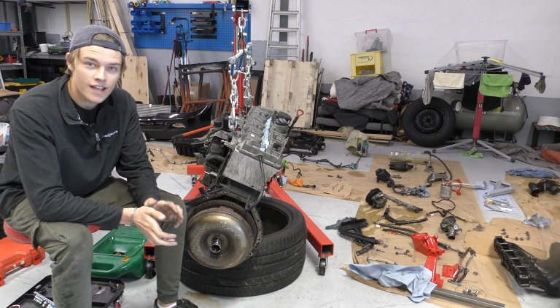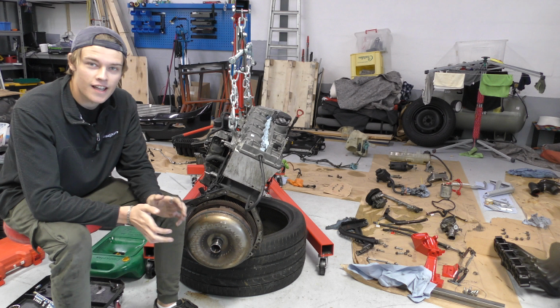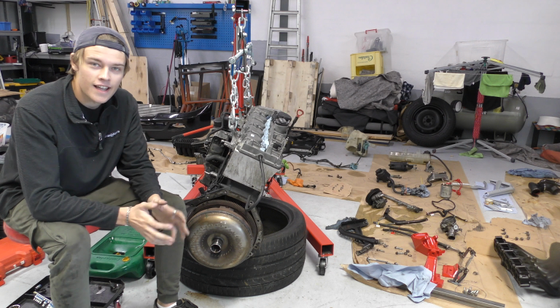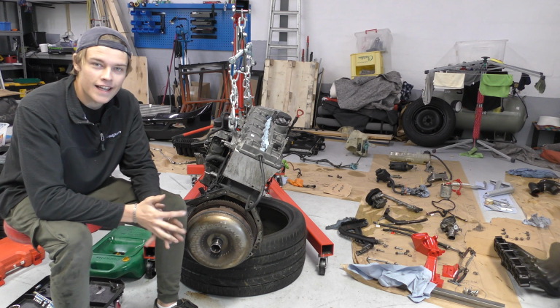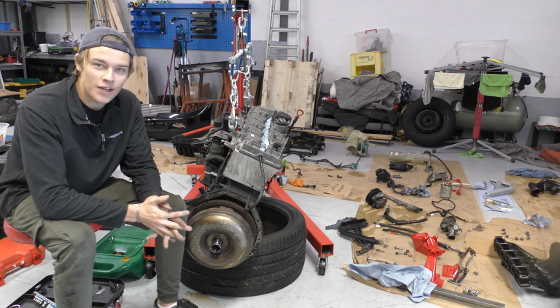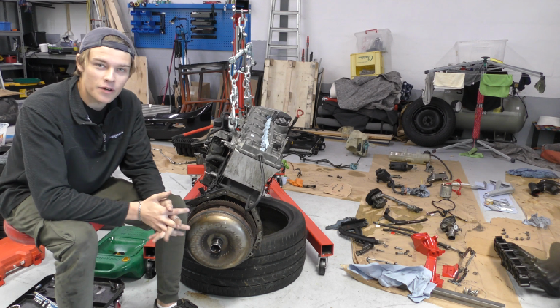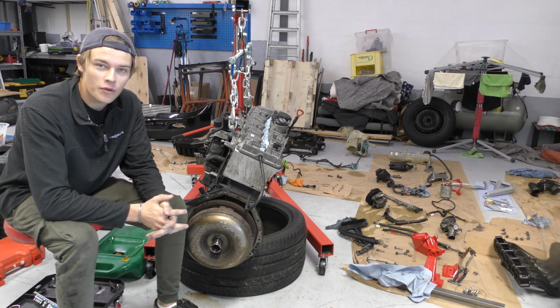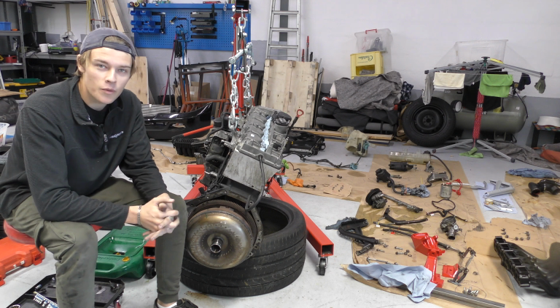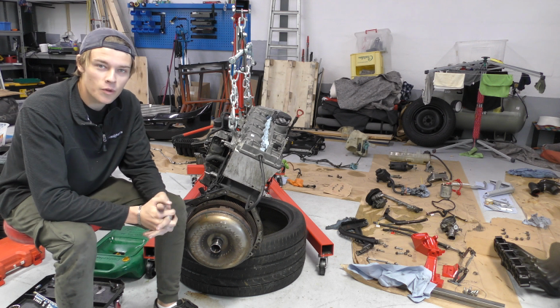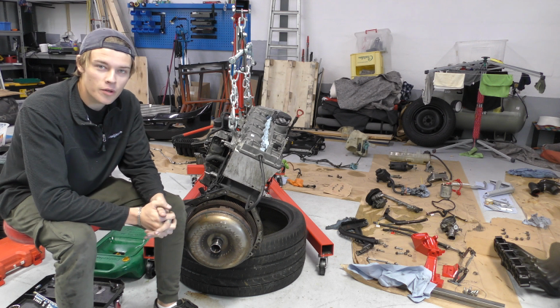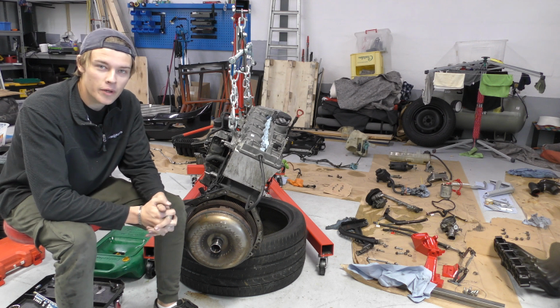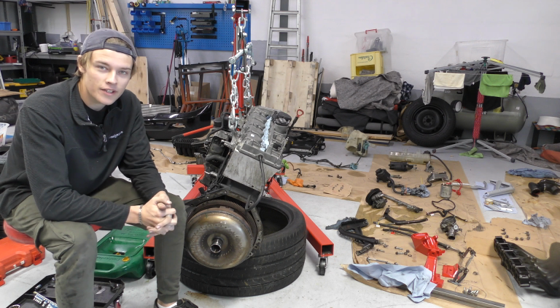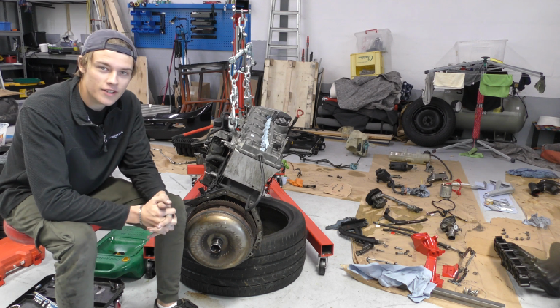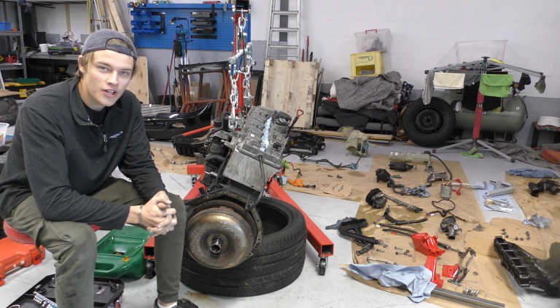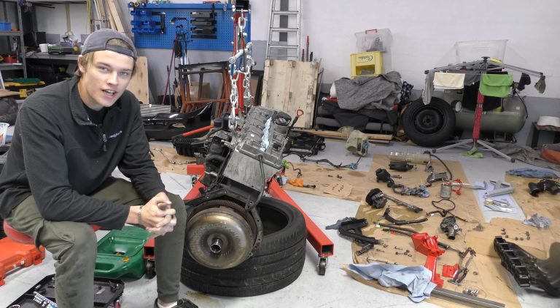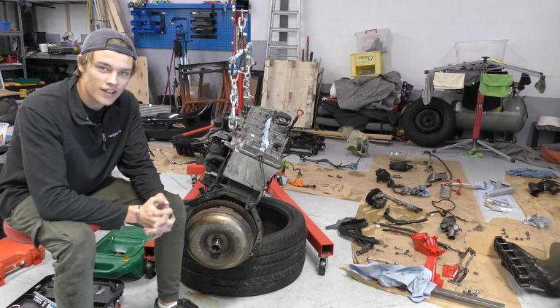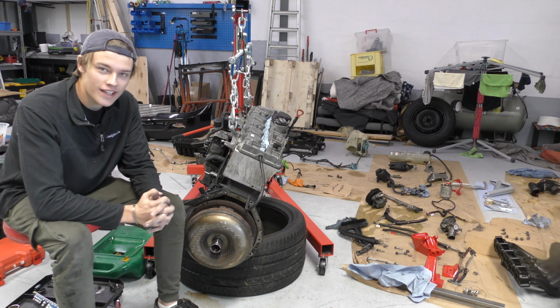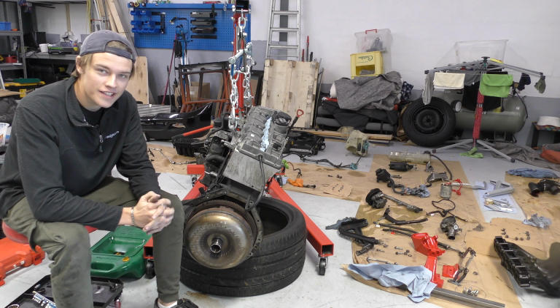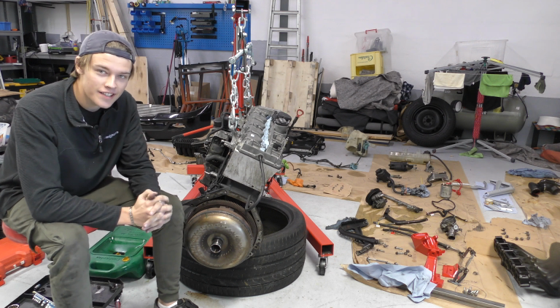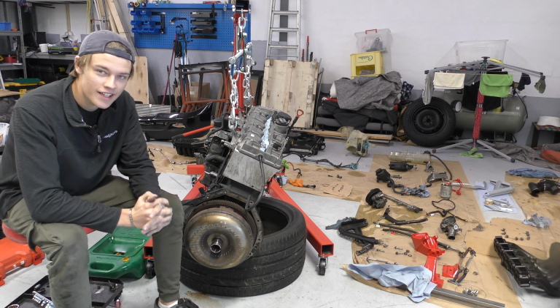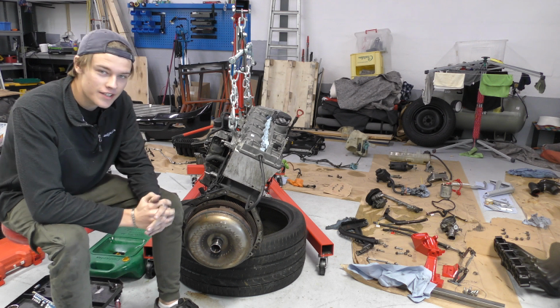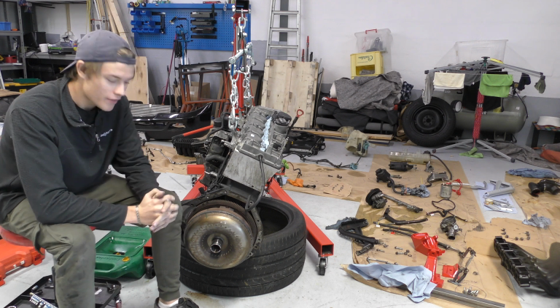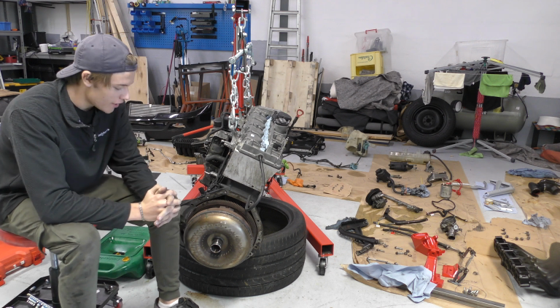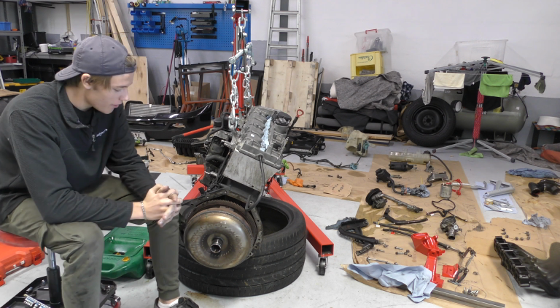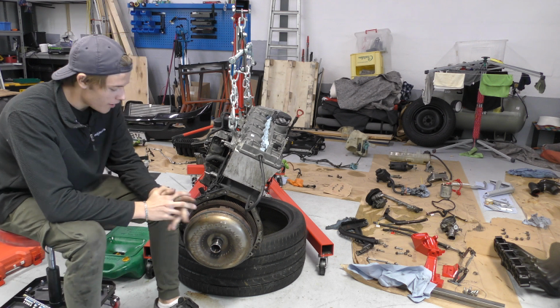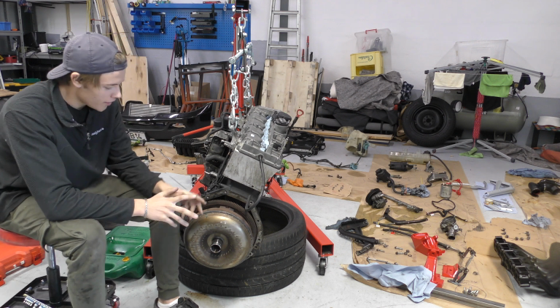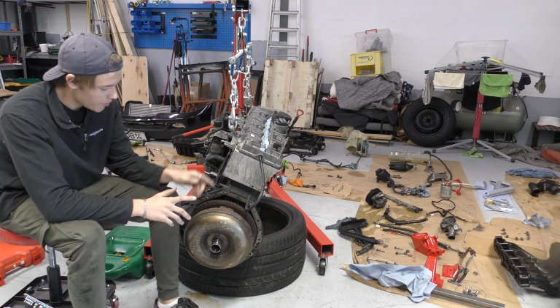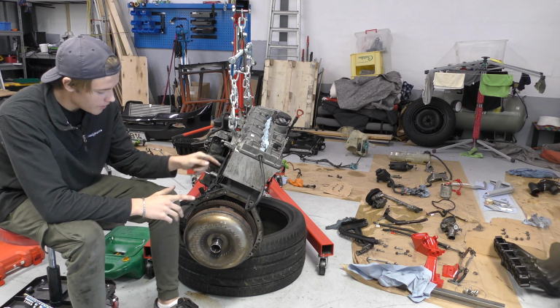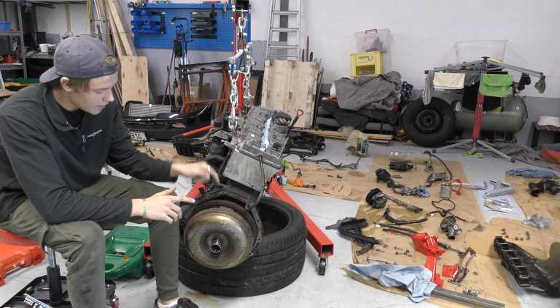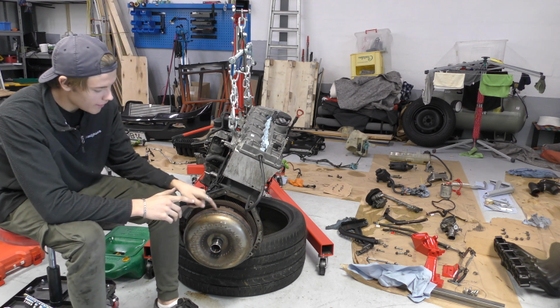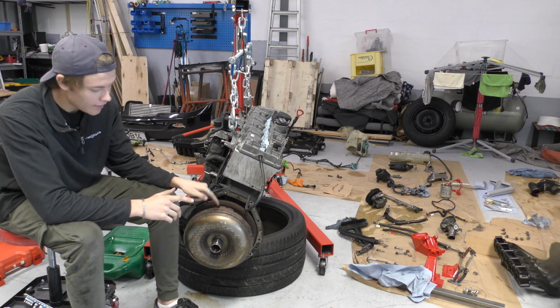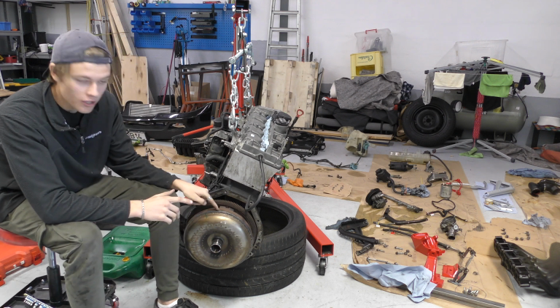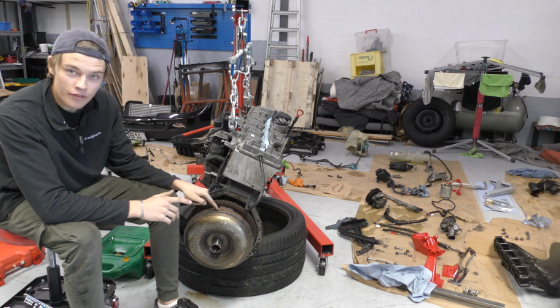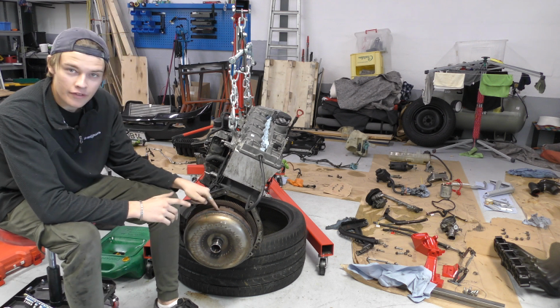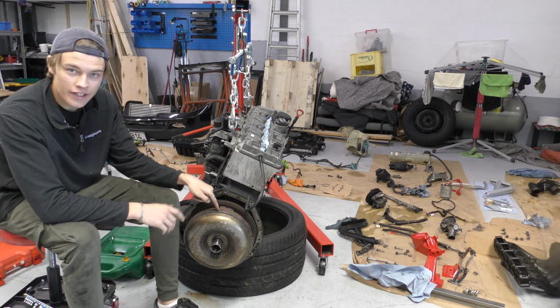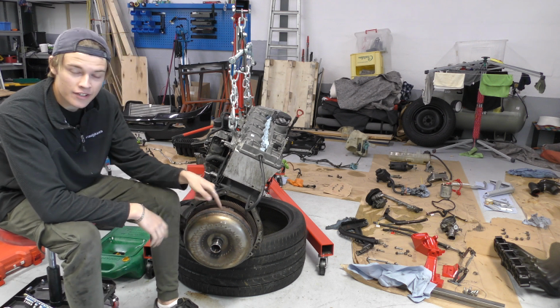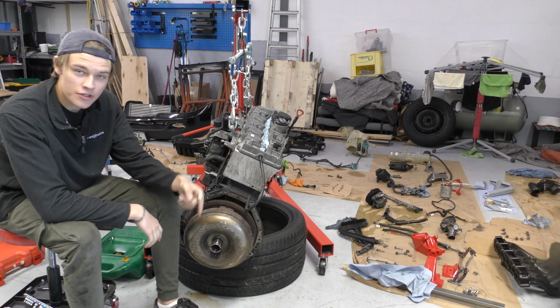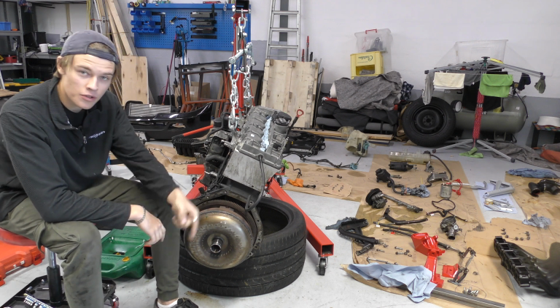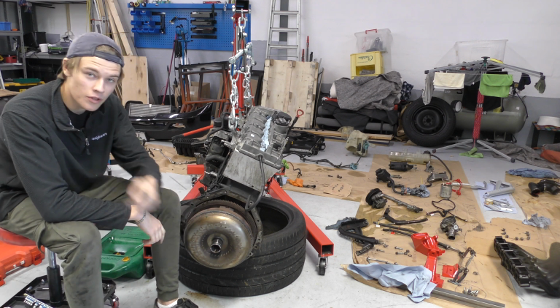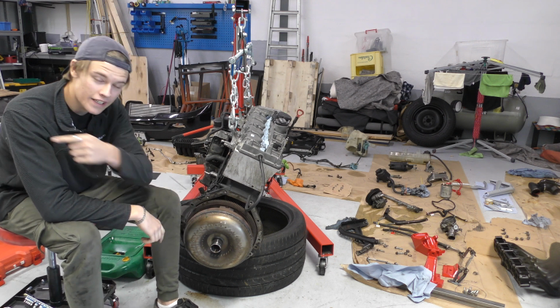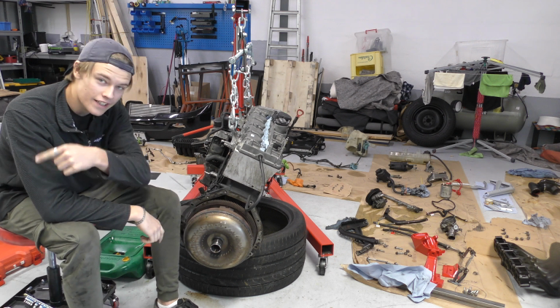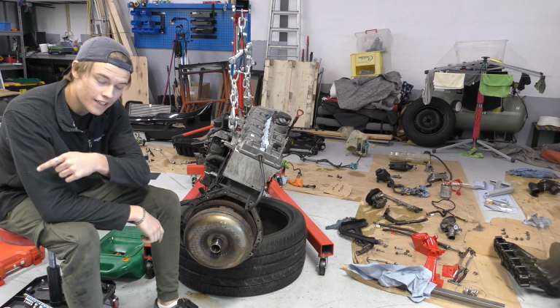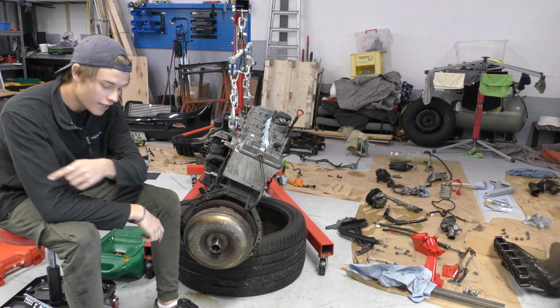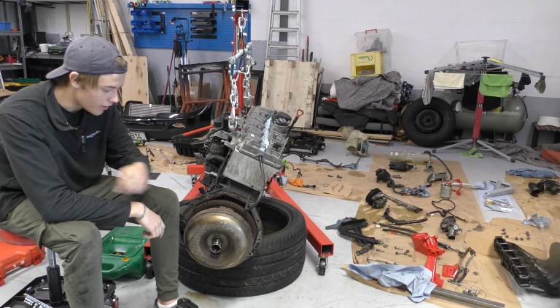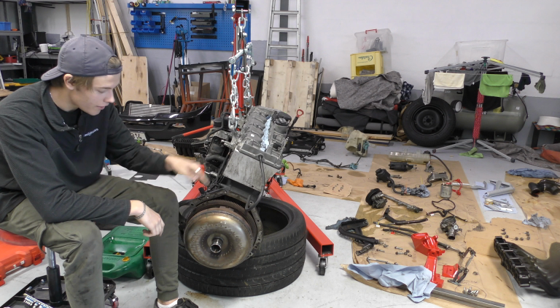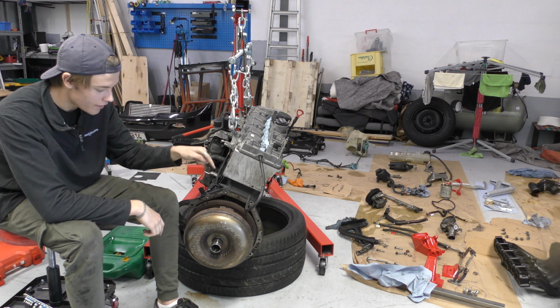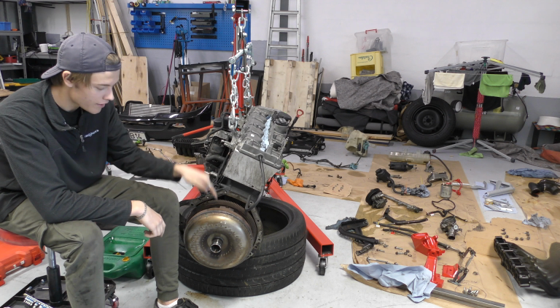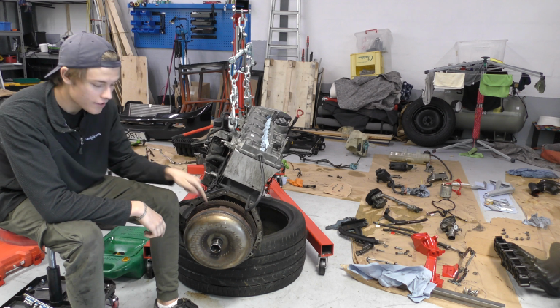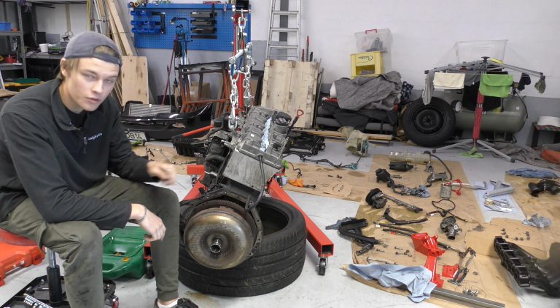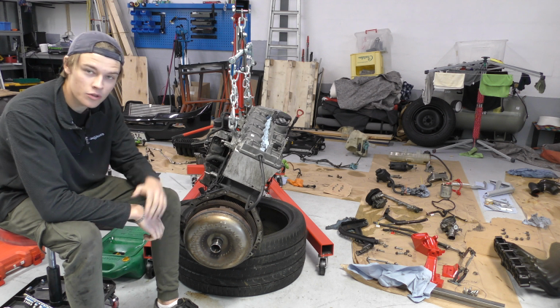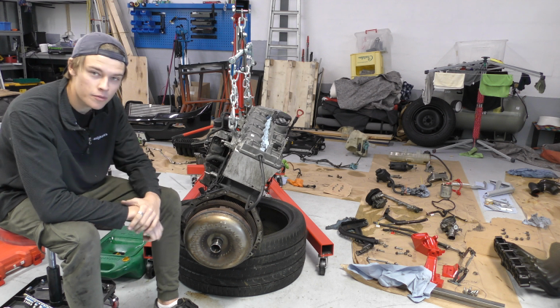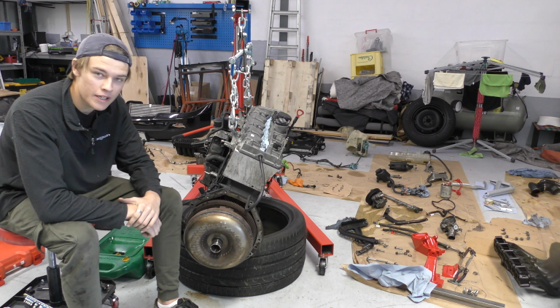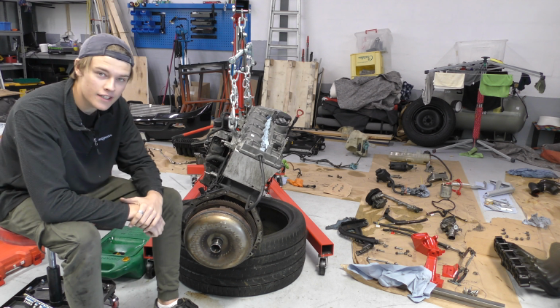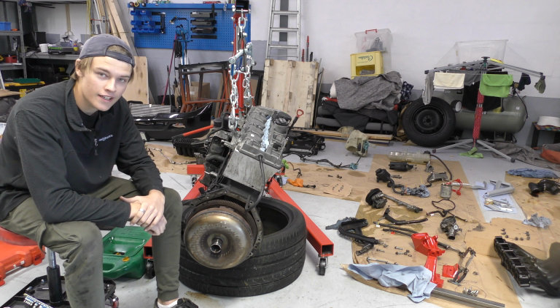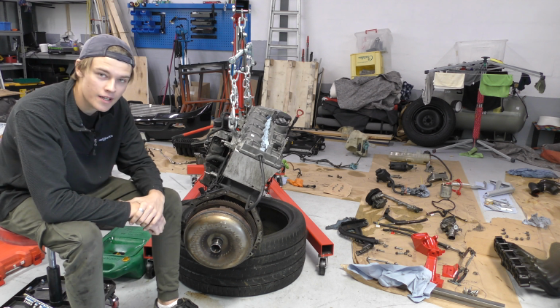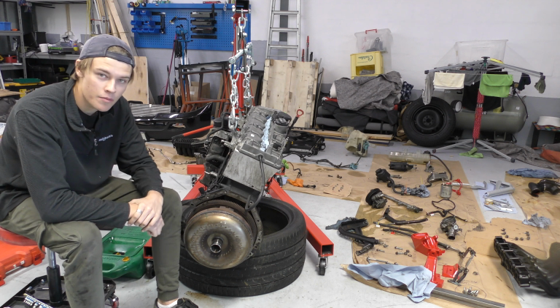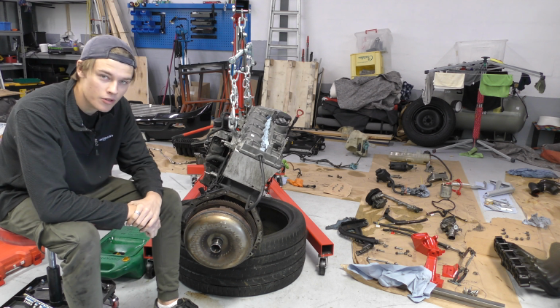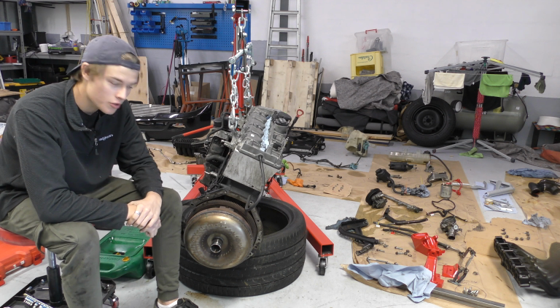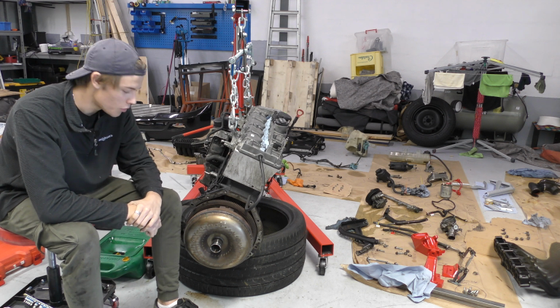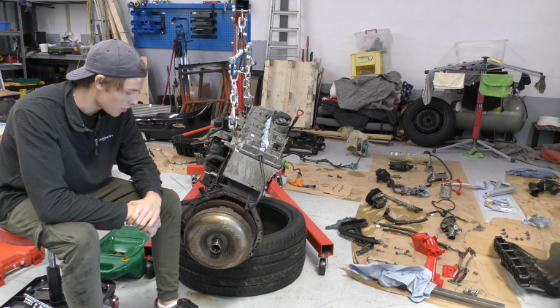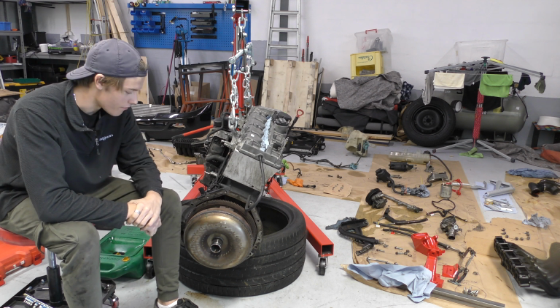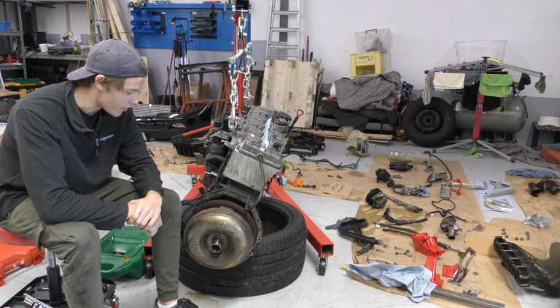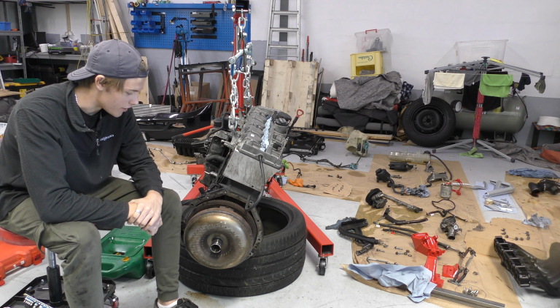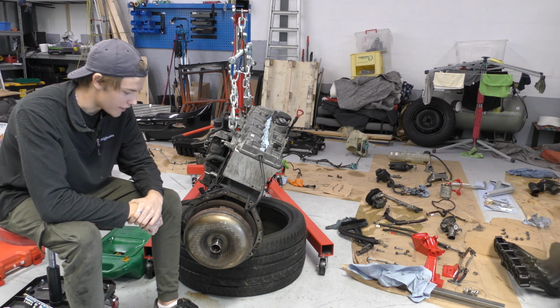Hello everyone and welcome back to the channel. In today's video I'm going to be taking off and installing in the car this automatic gearbox torque converter.